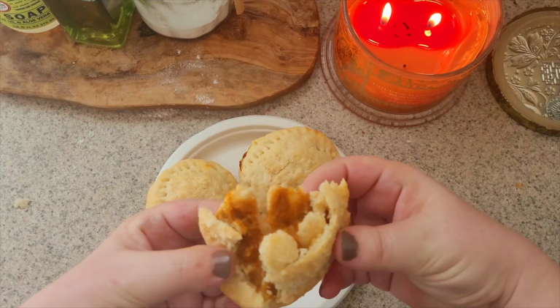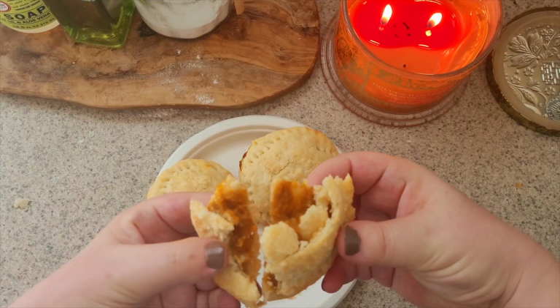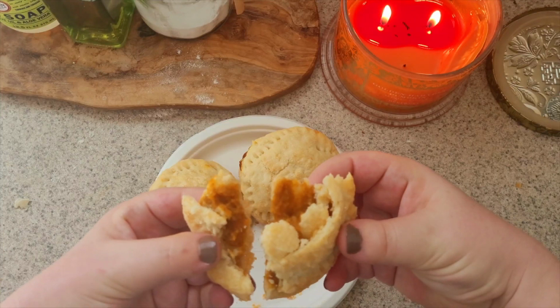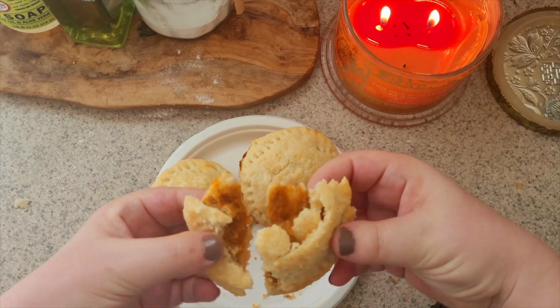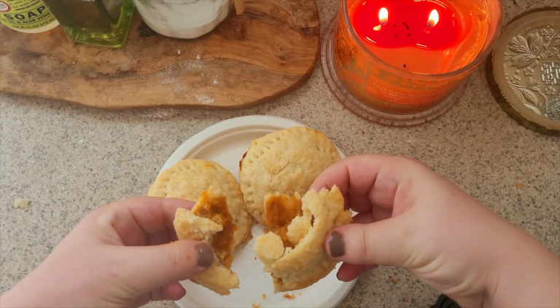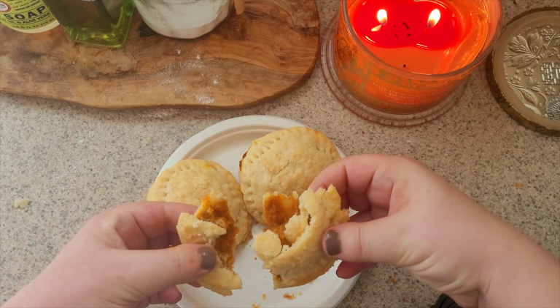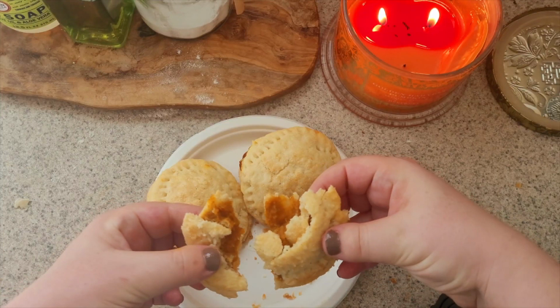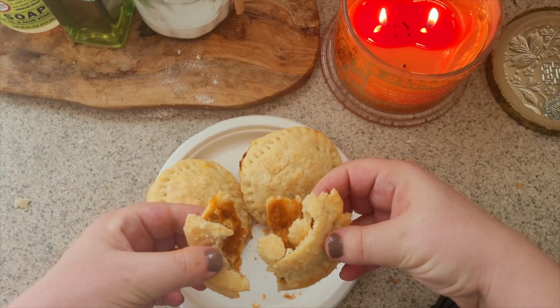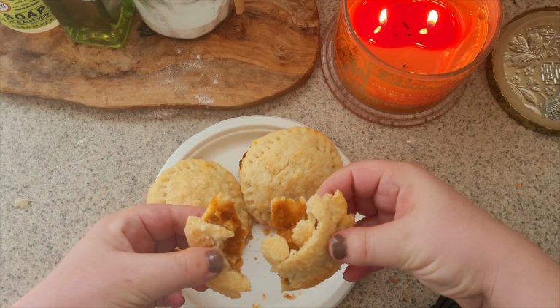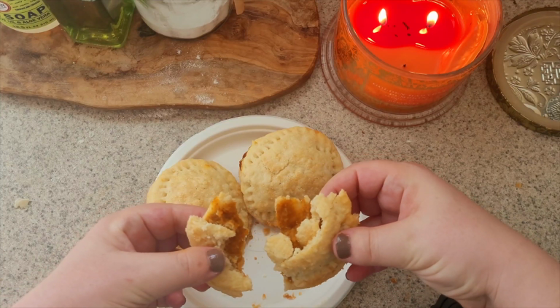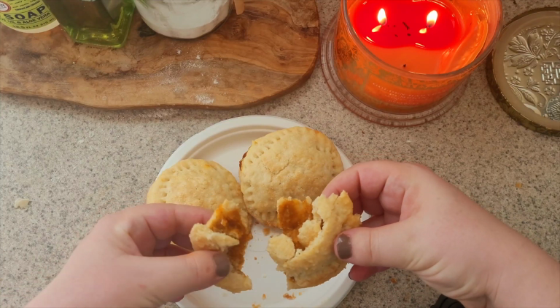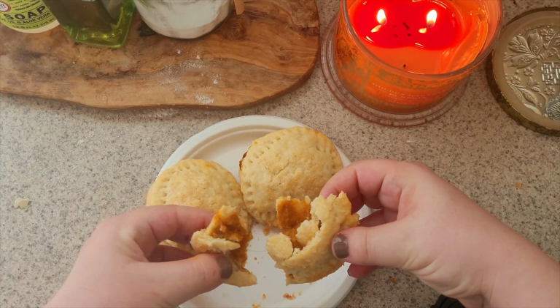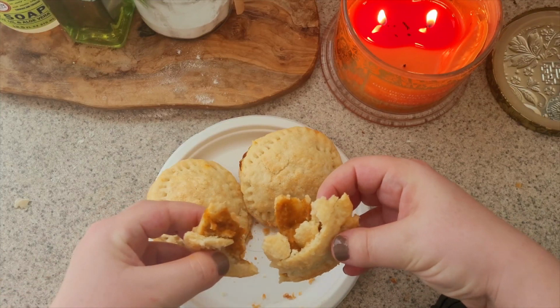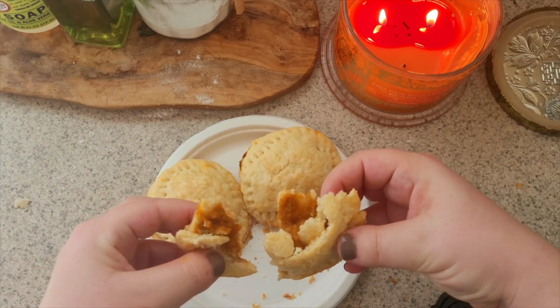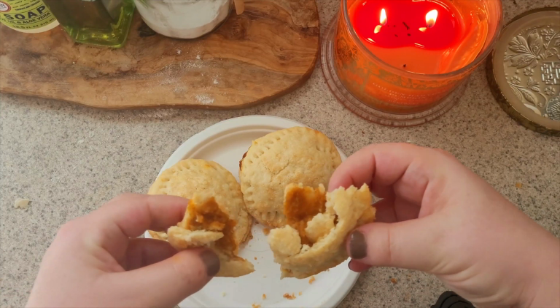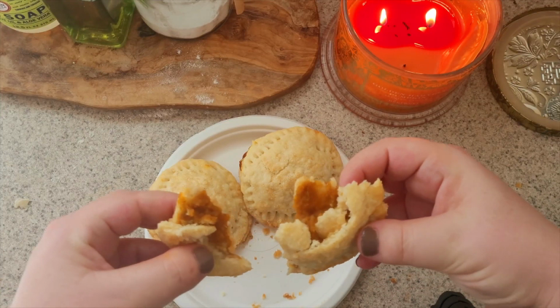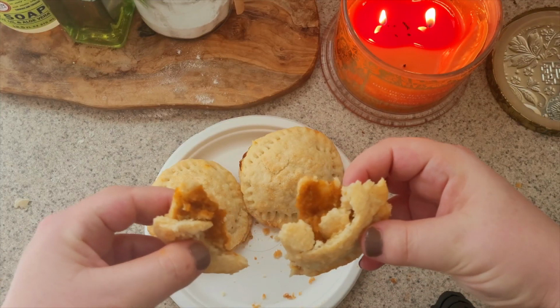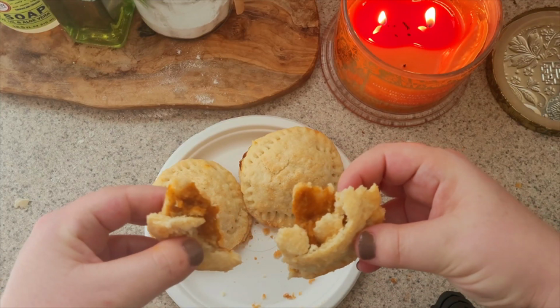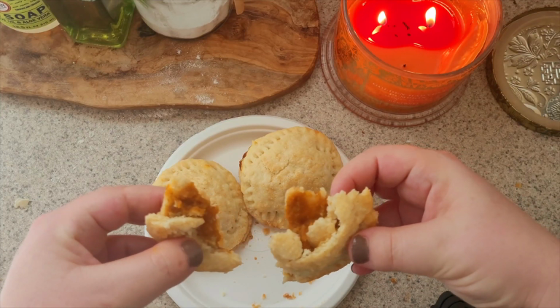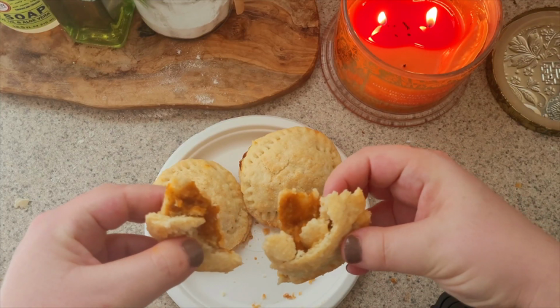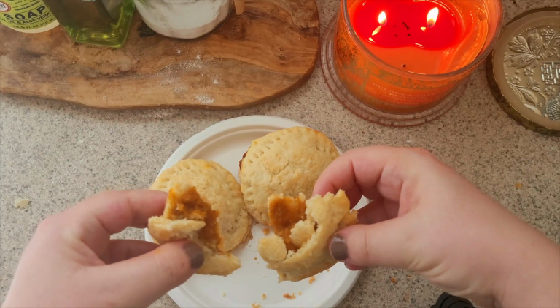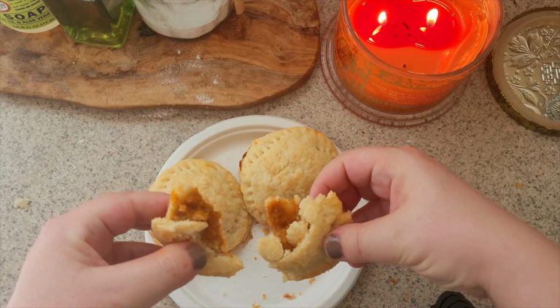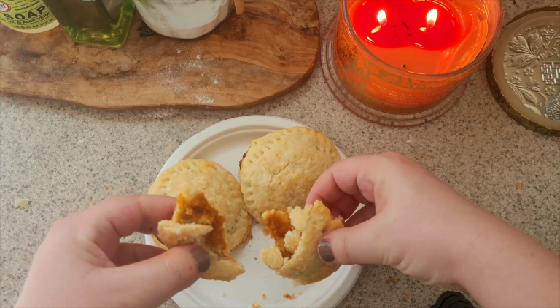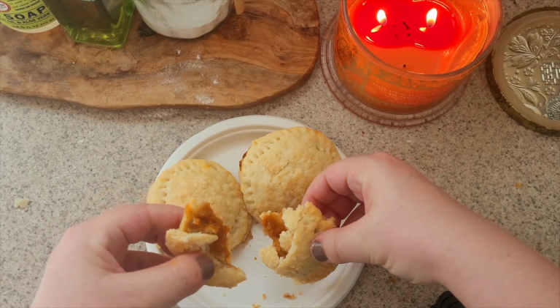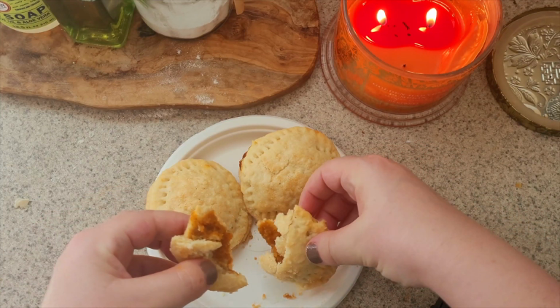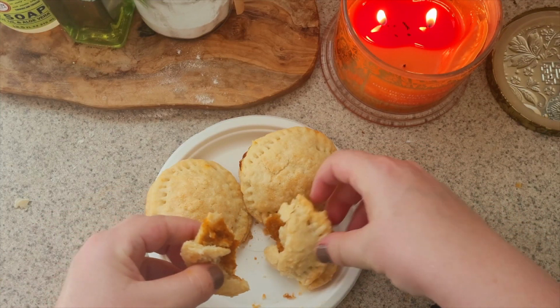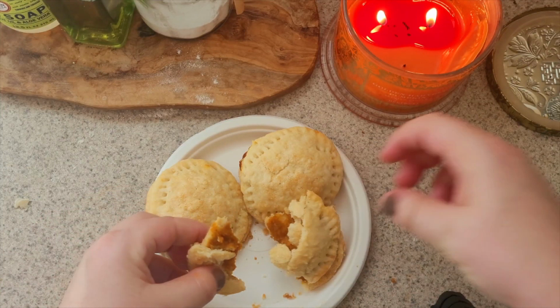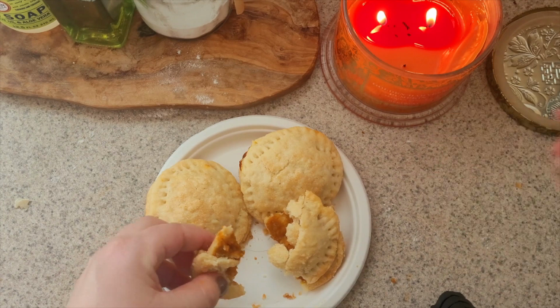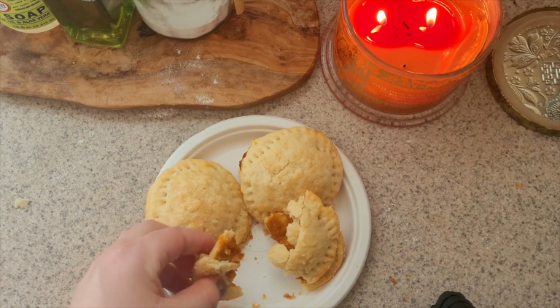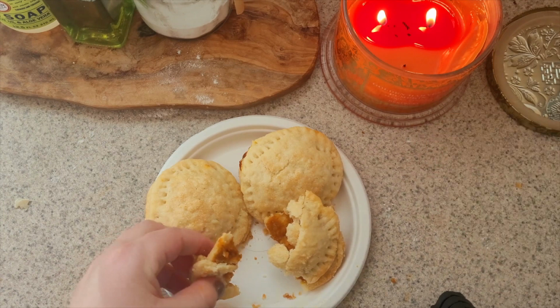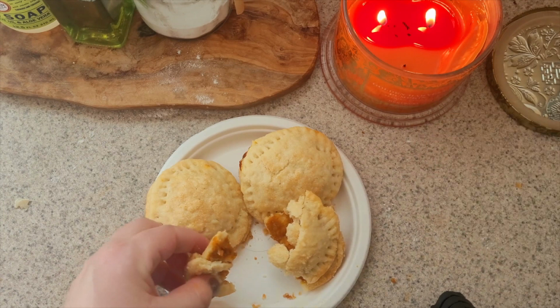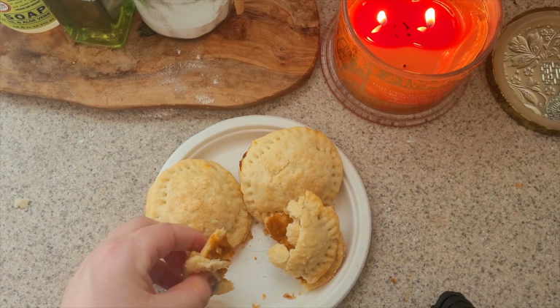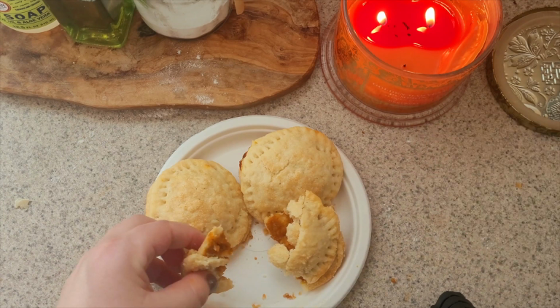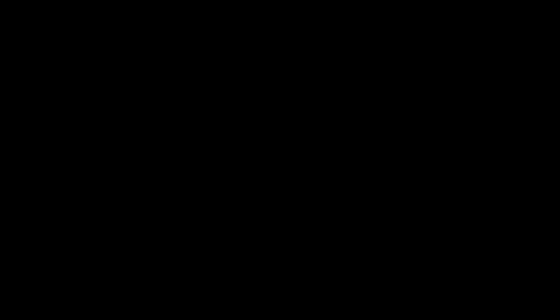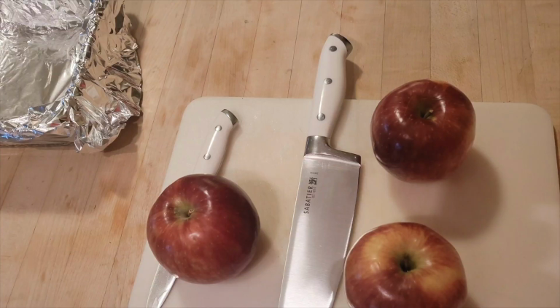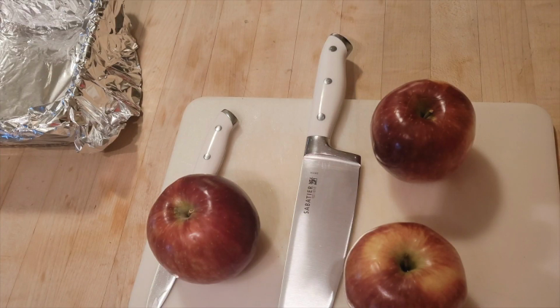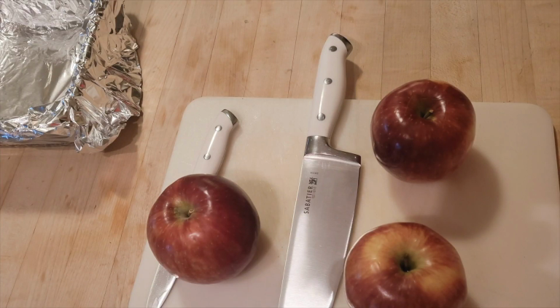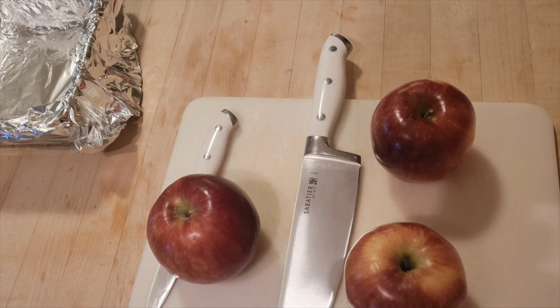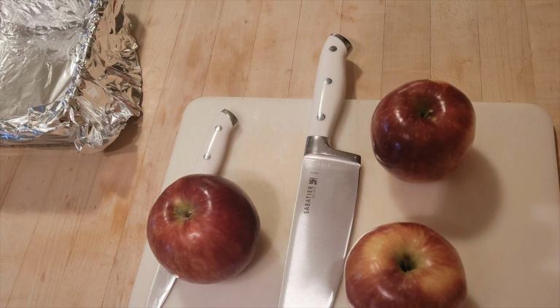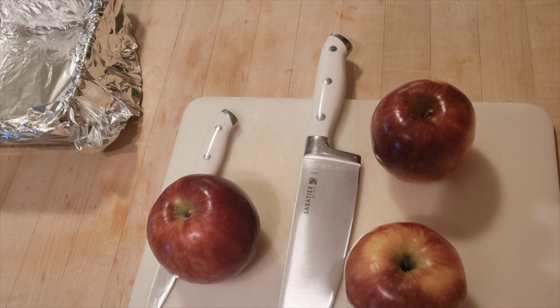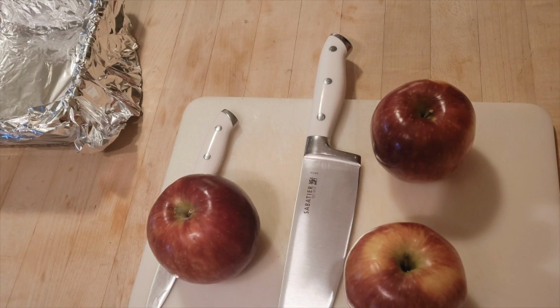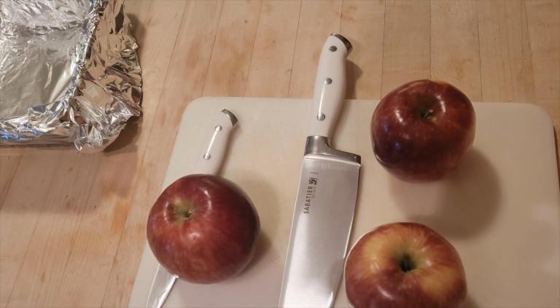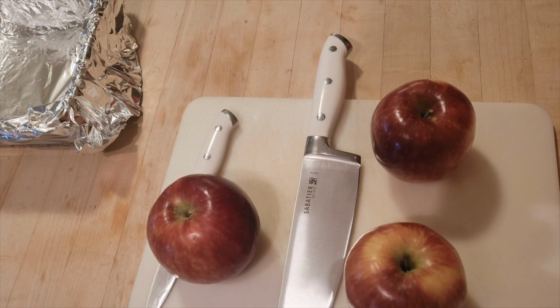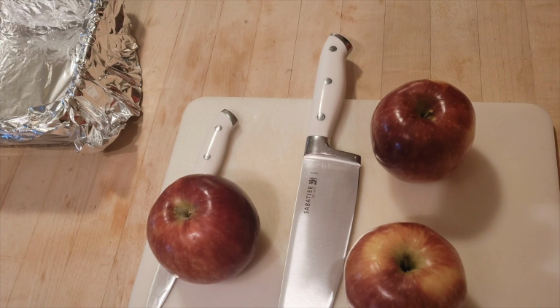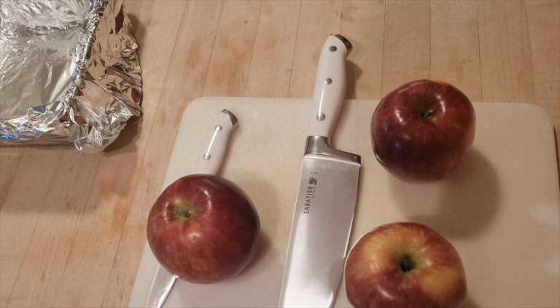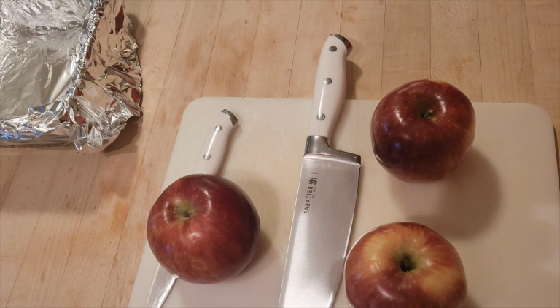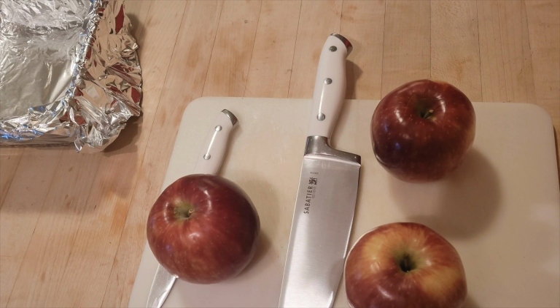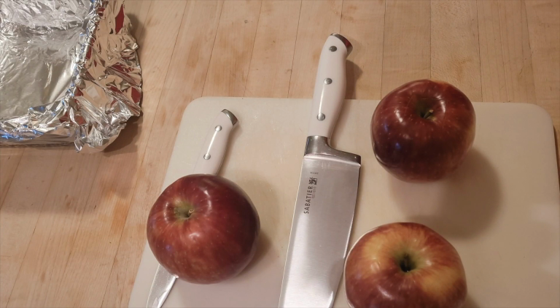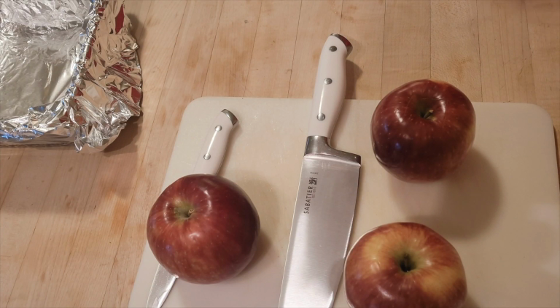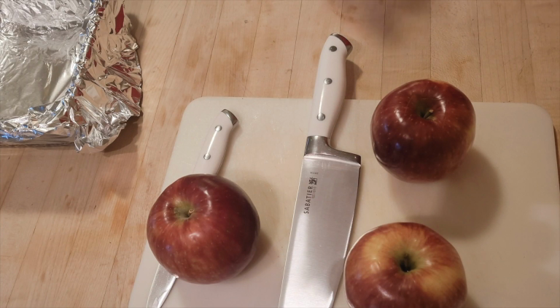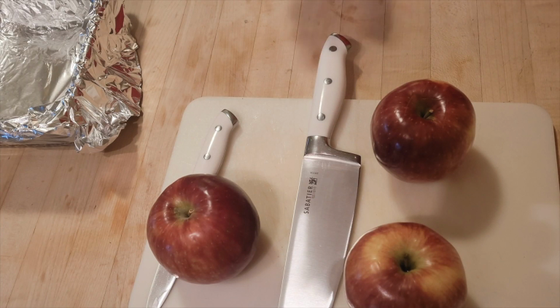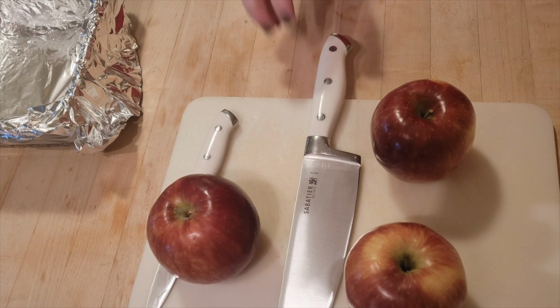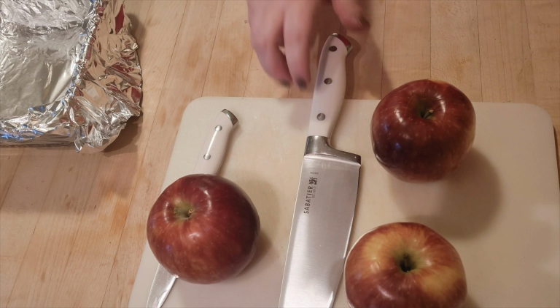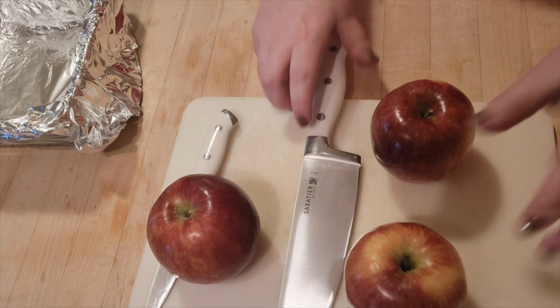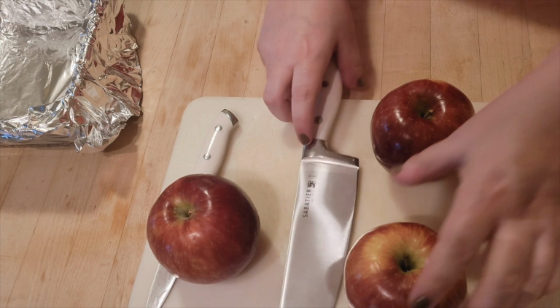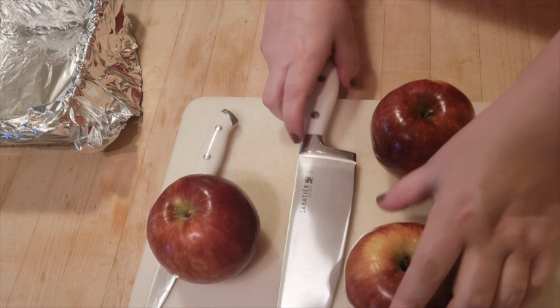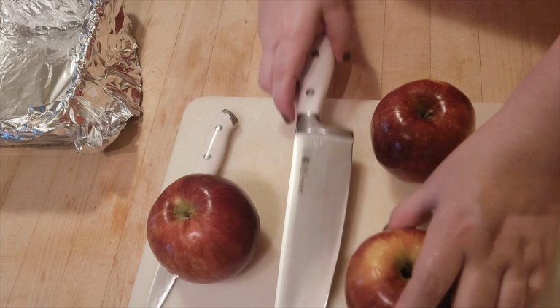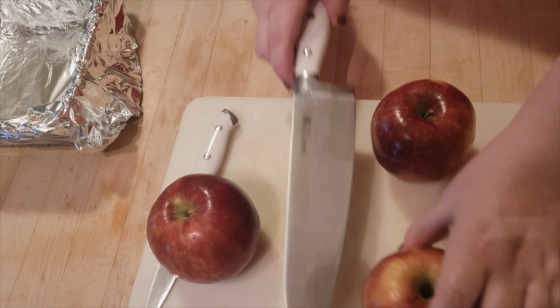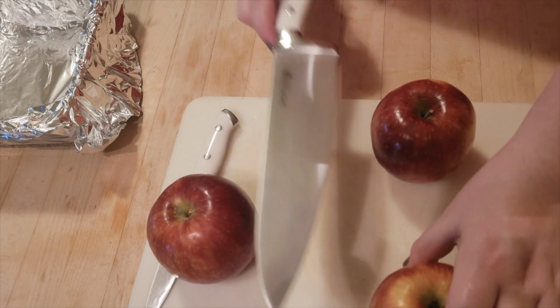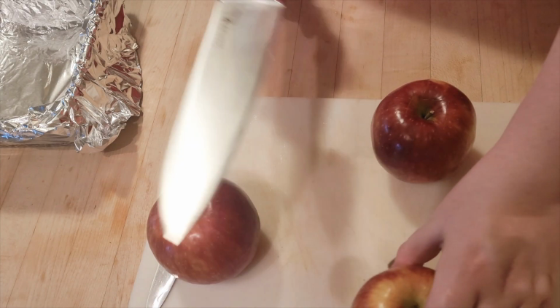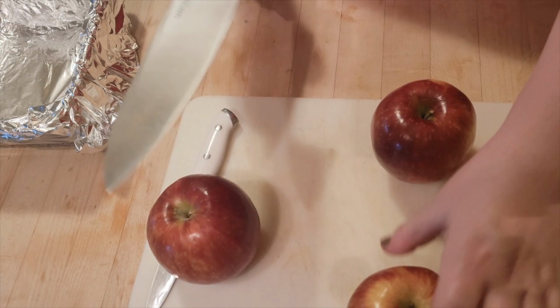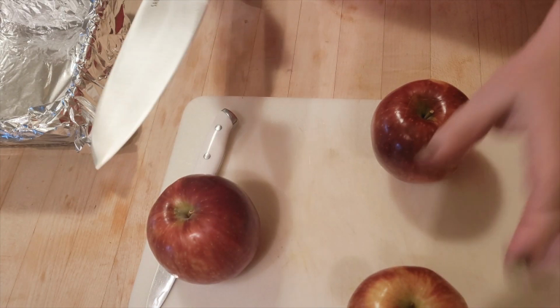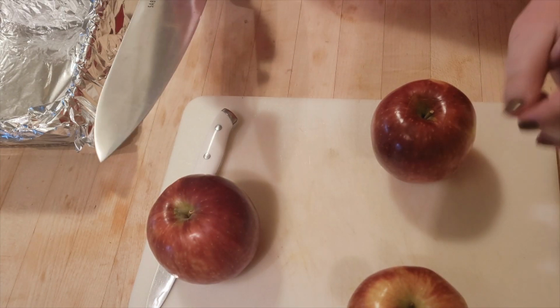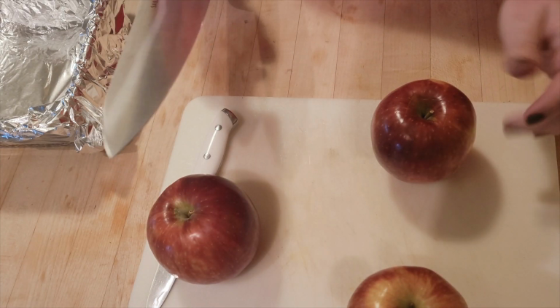So then, up next, another quintessential fall treat — some baked apples.